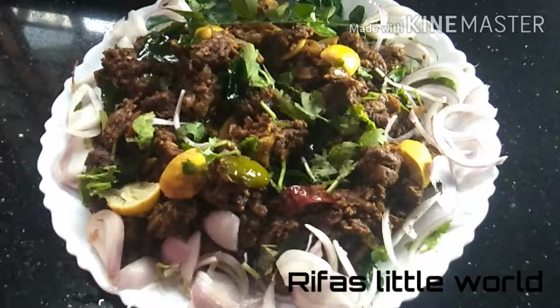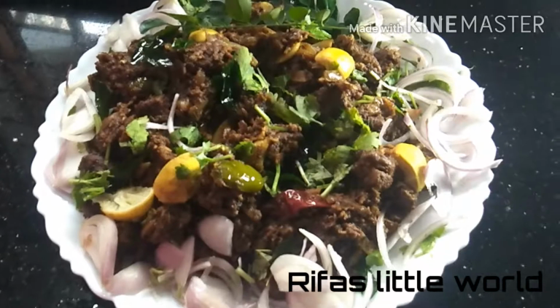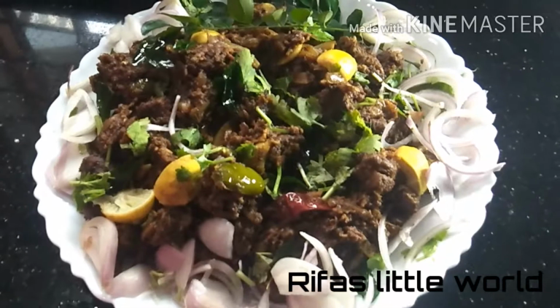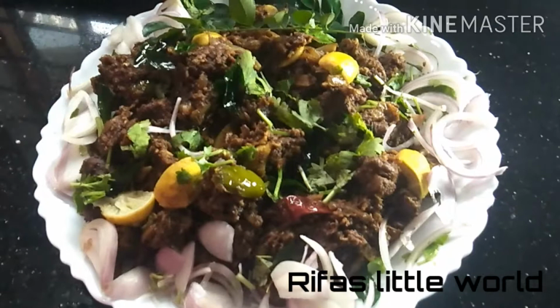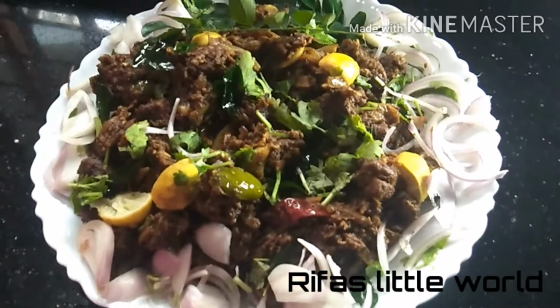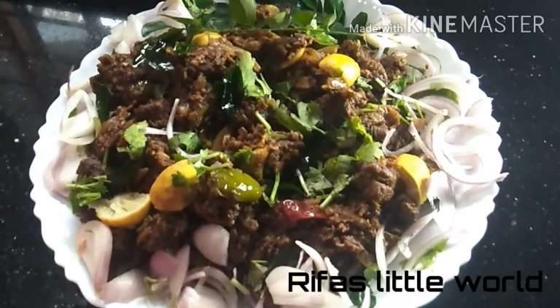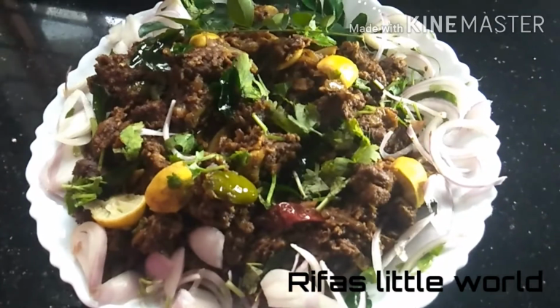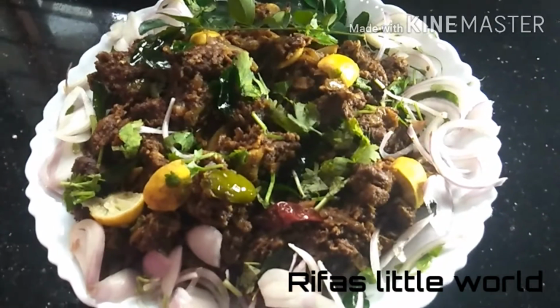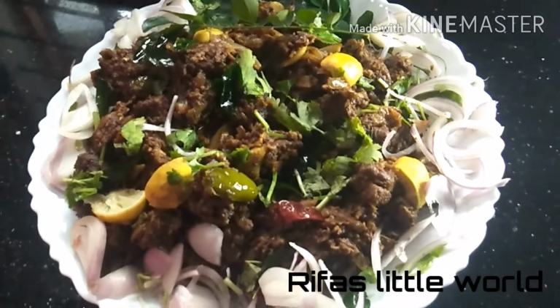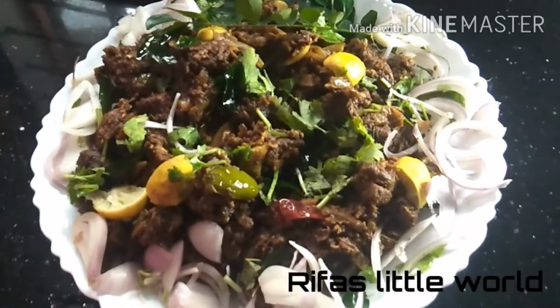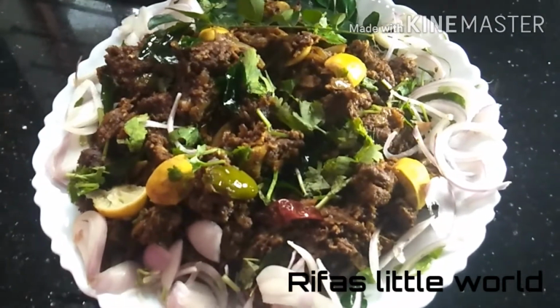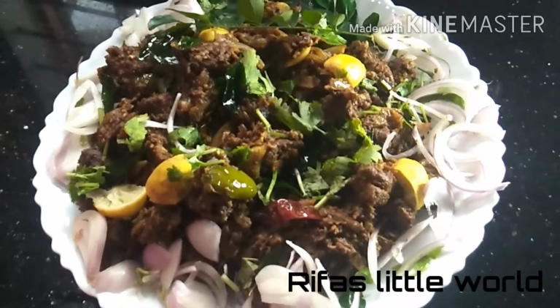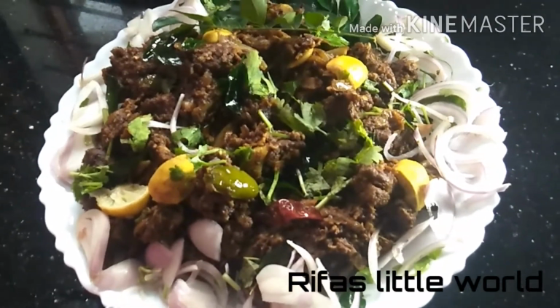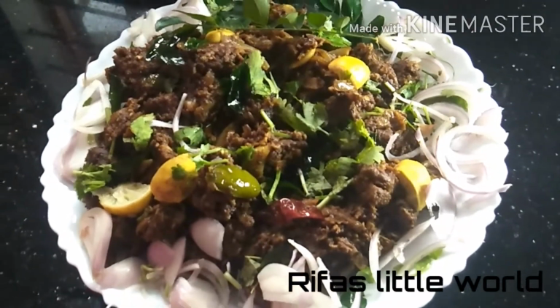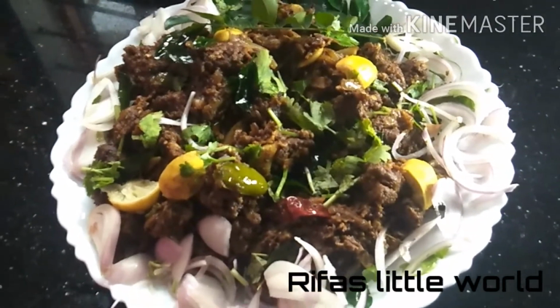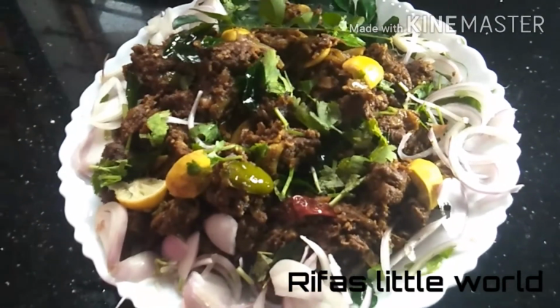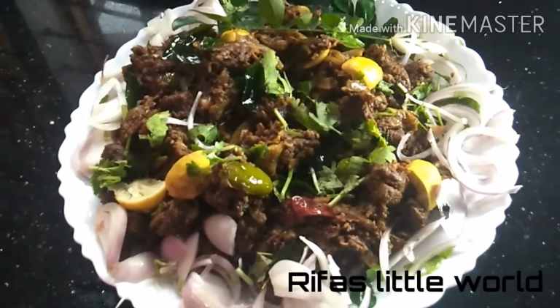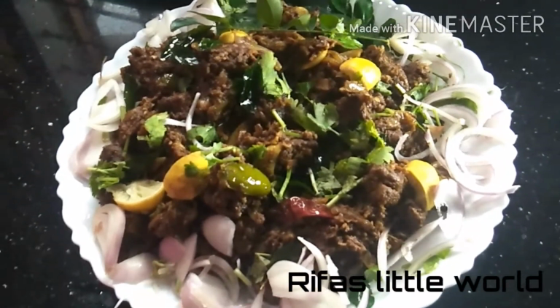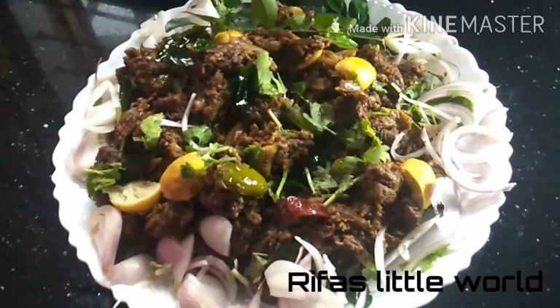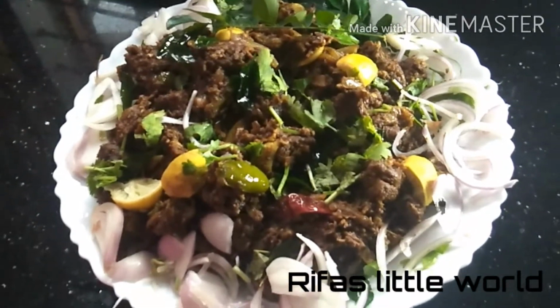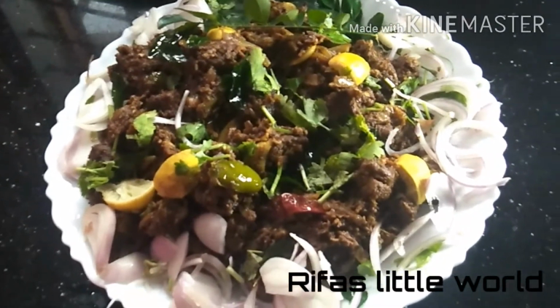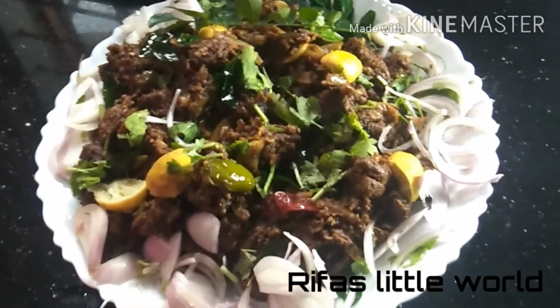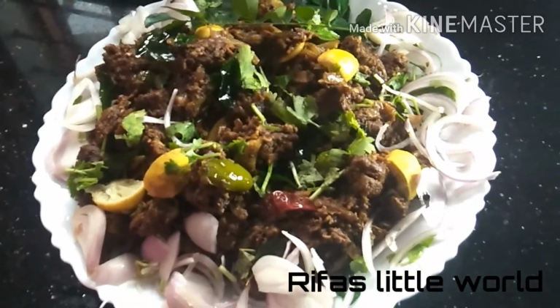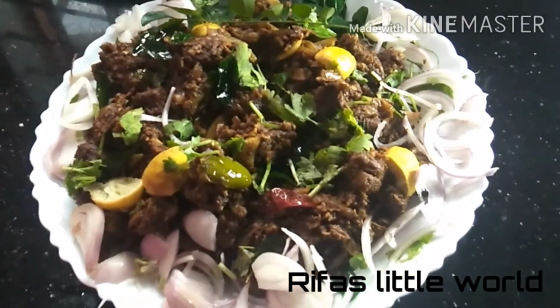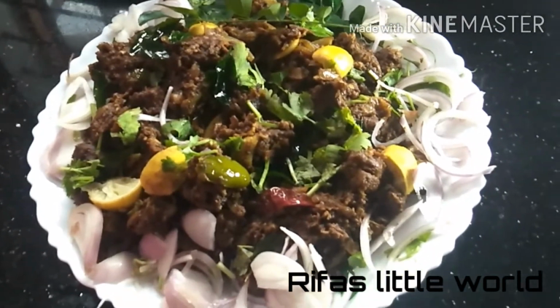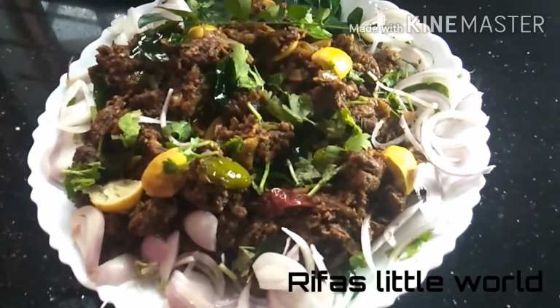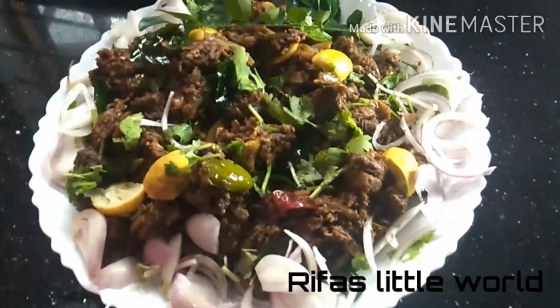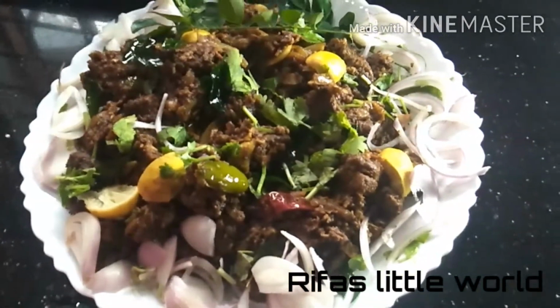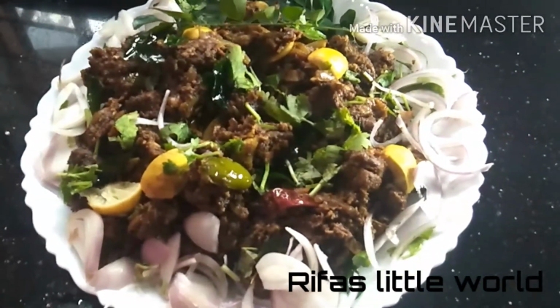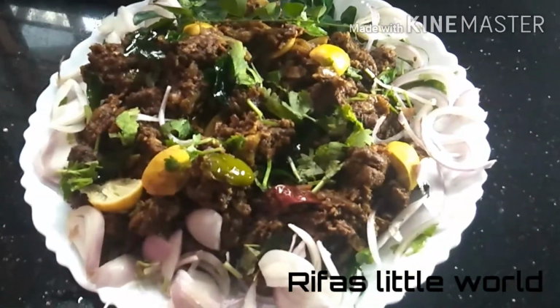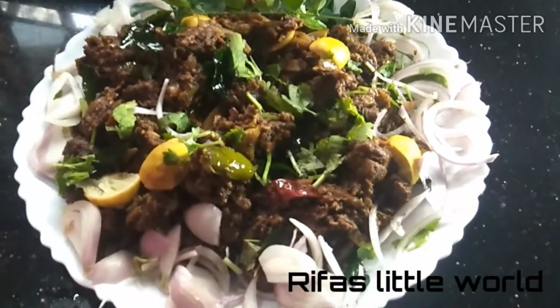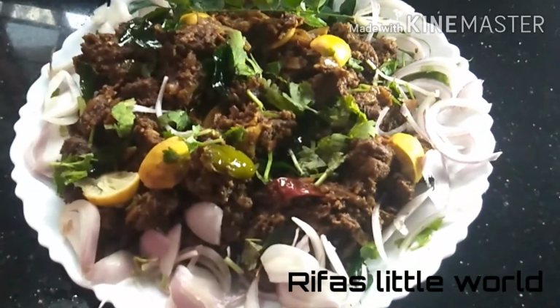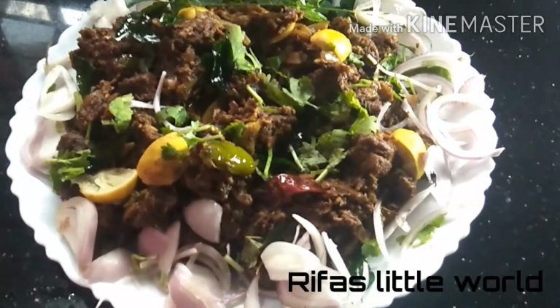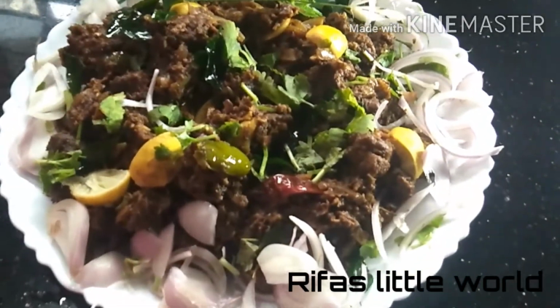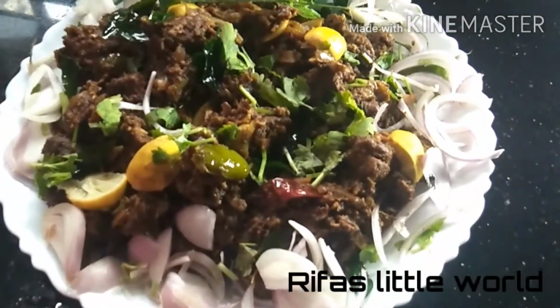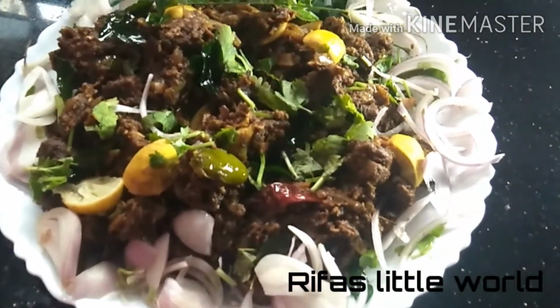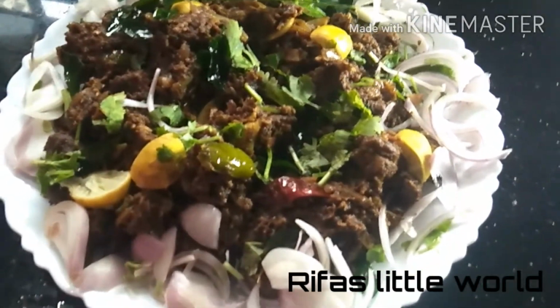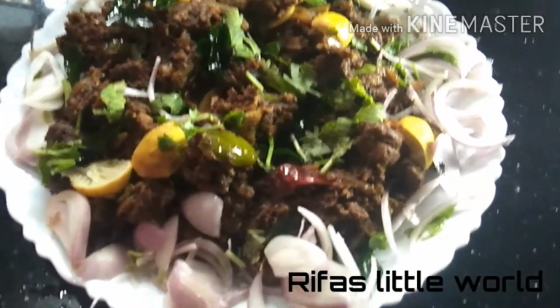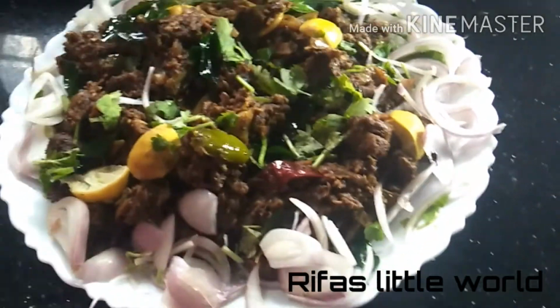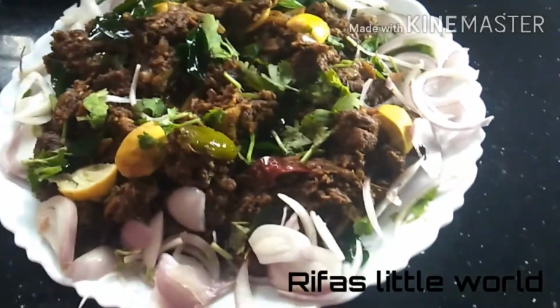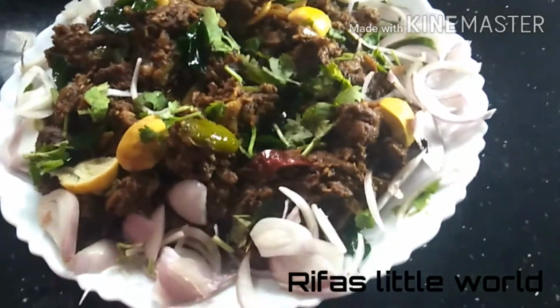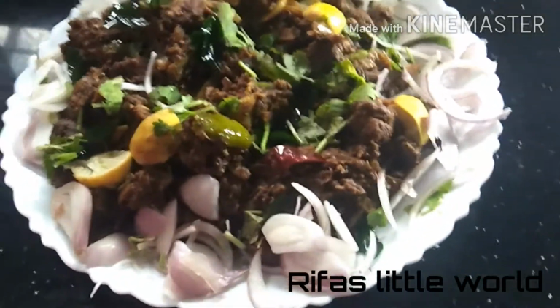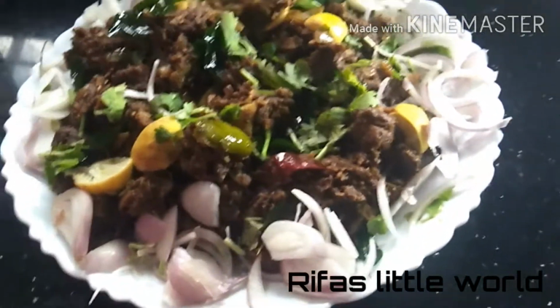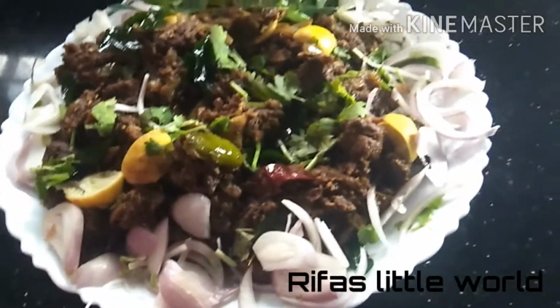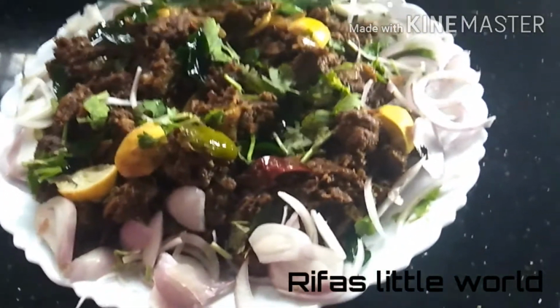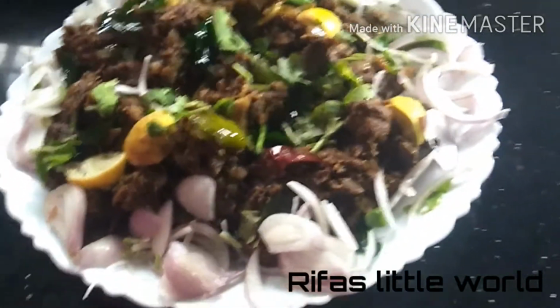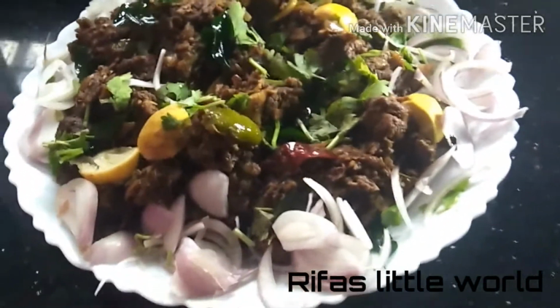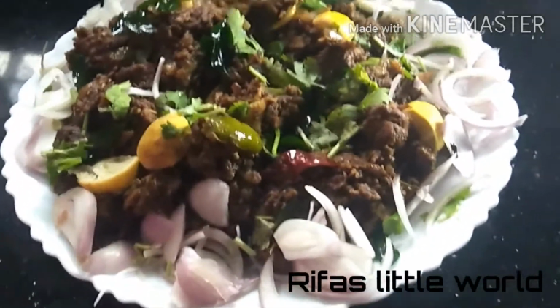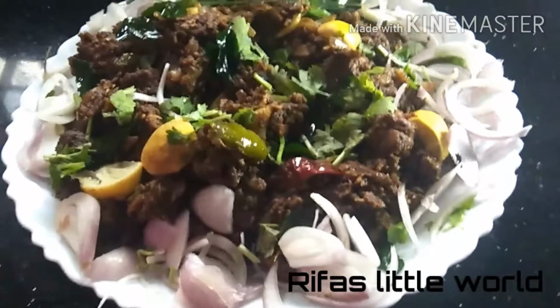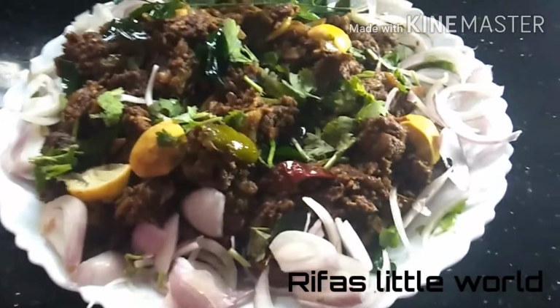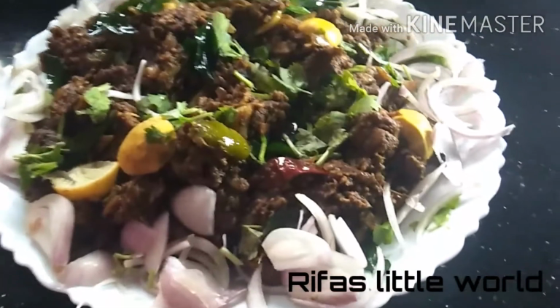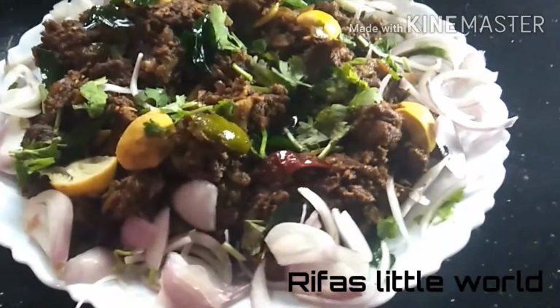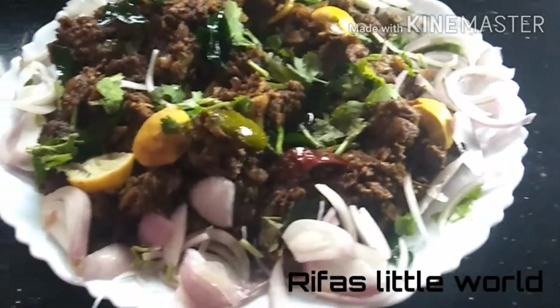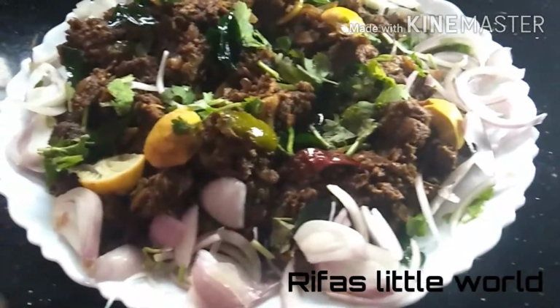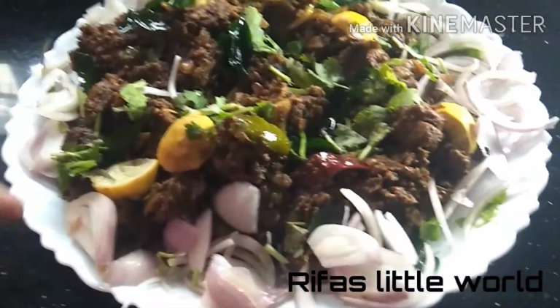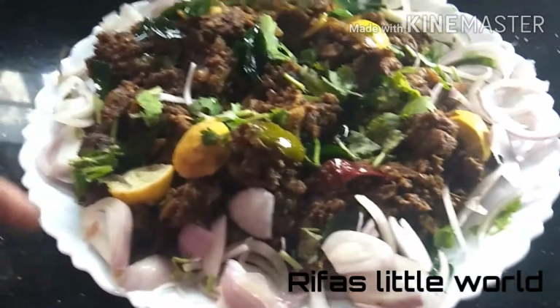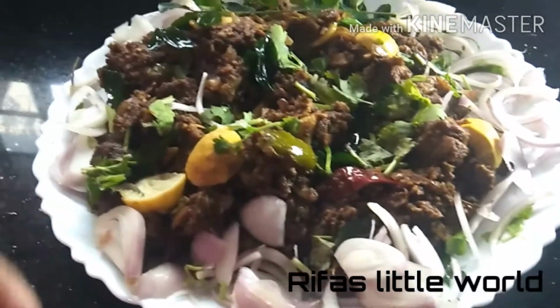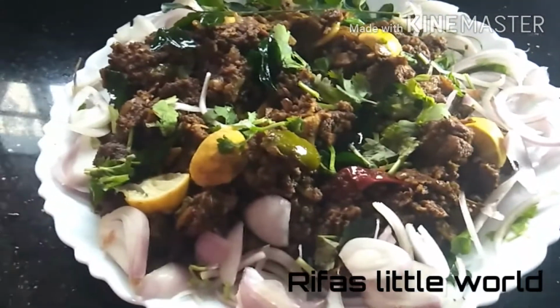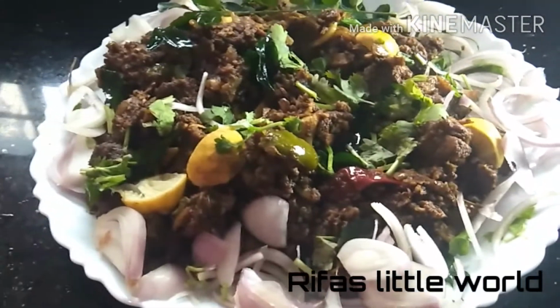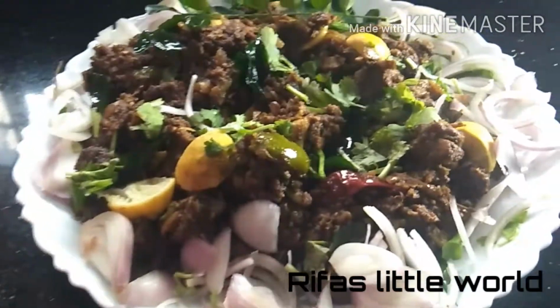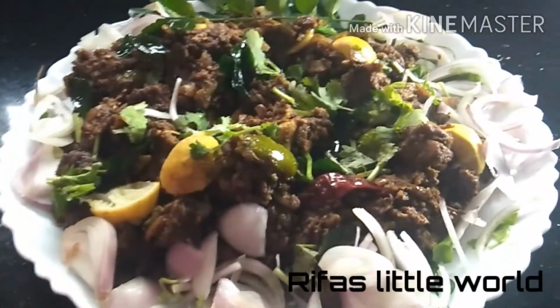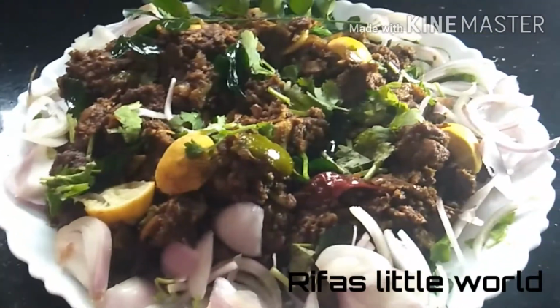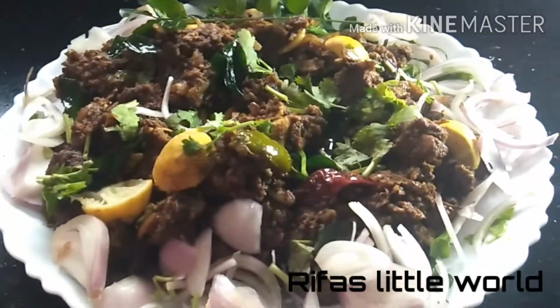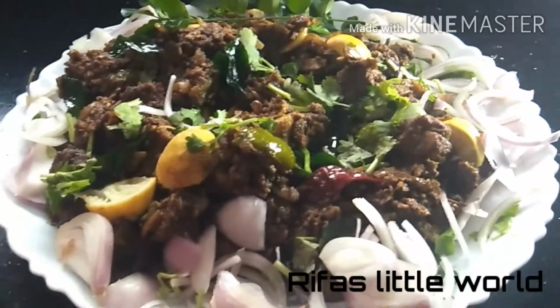Welcome to Riffa's Little Word YouTube channel. This is the beef. I am going to make a dish with beef.